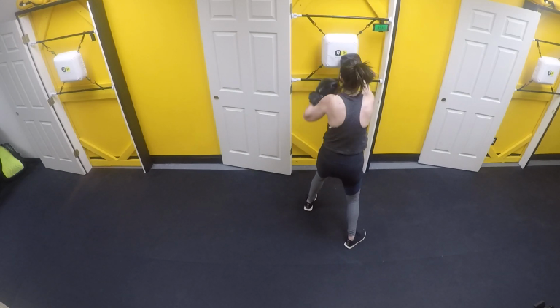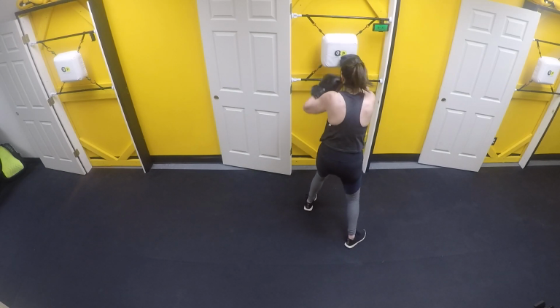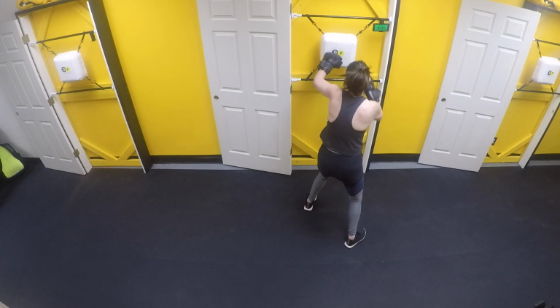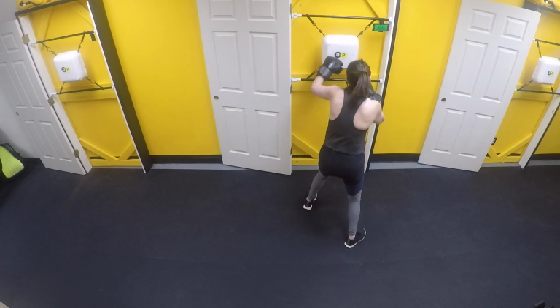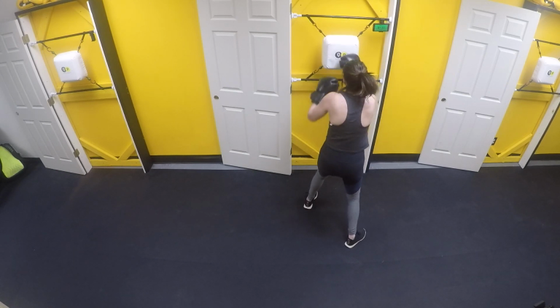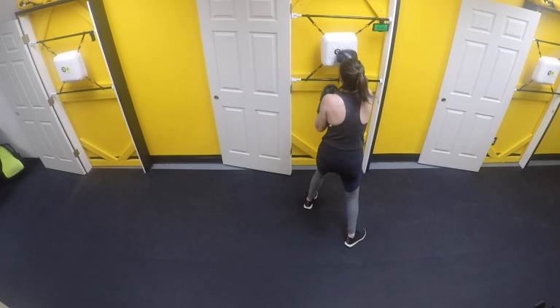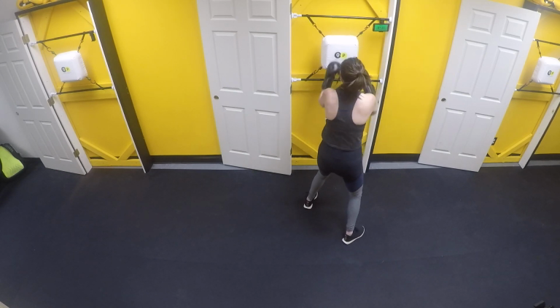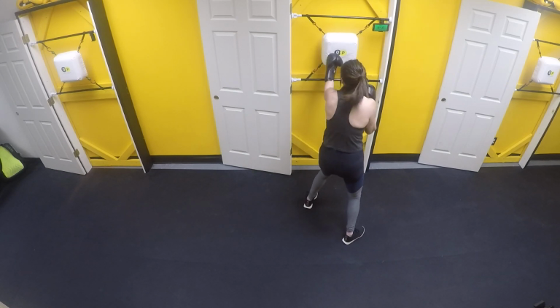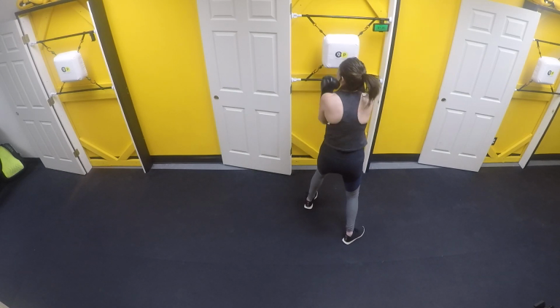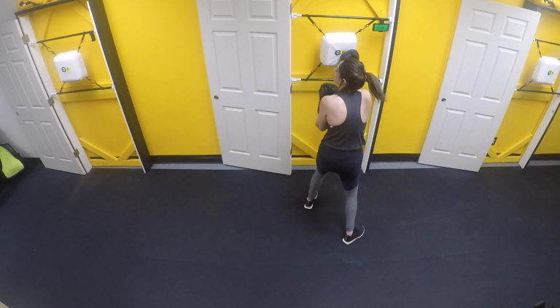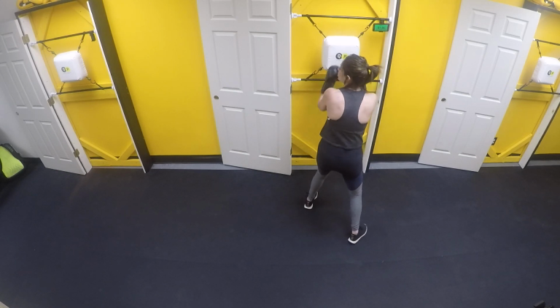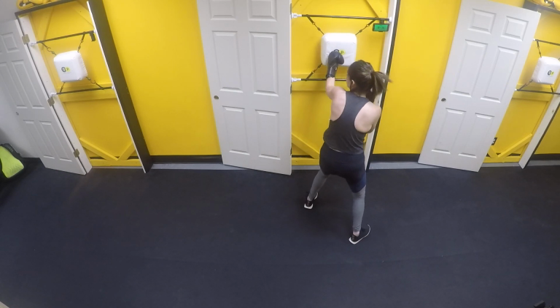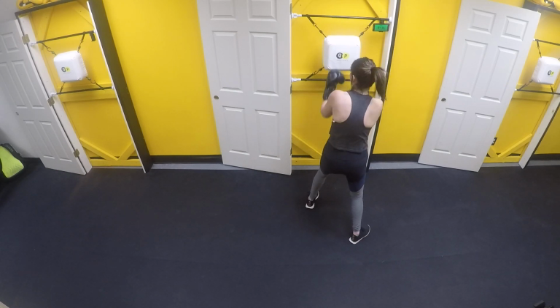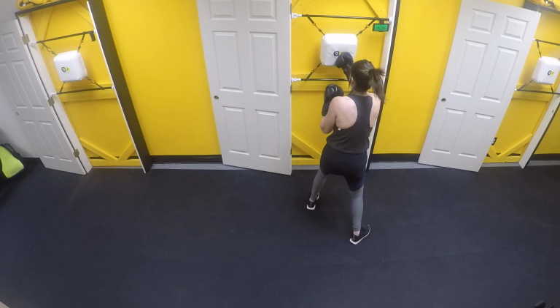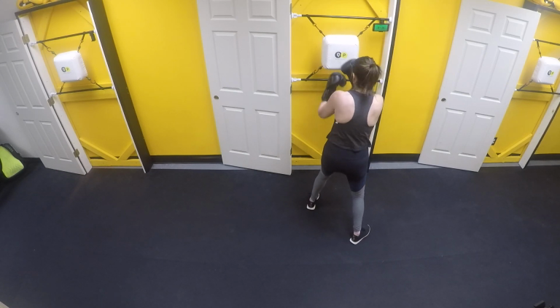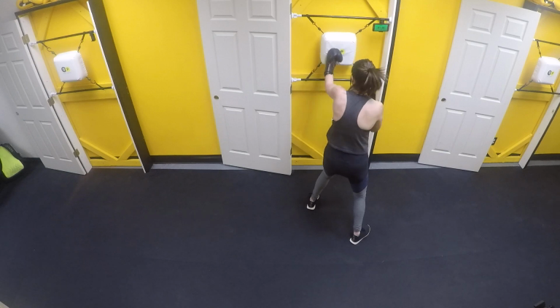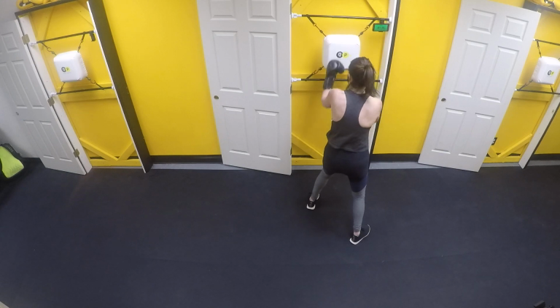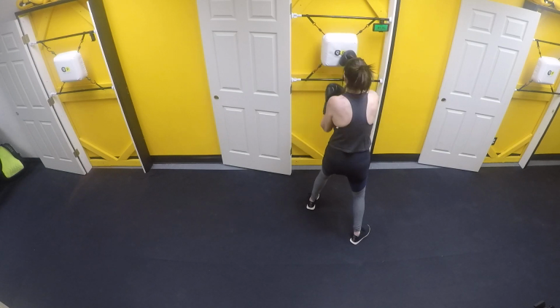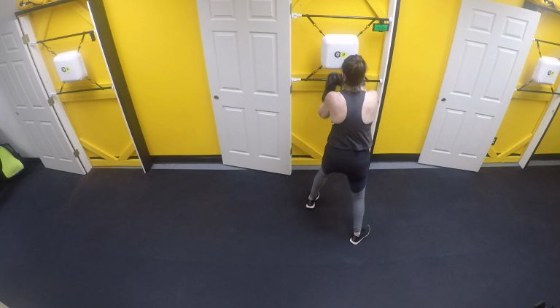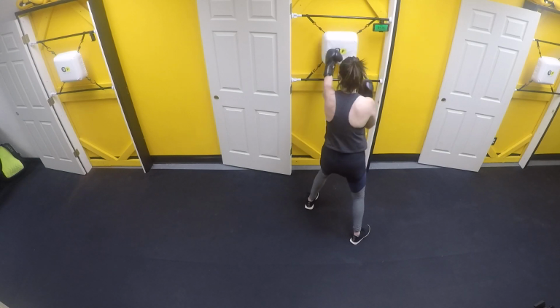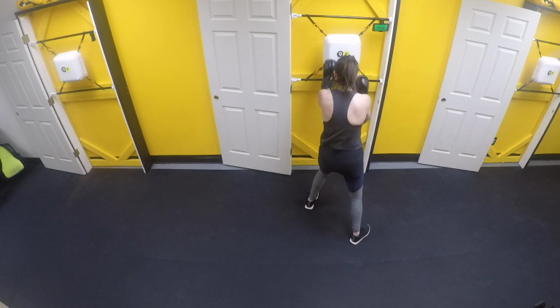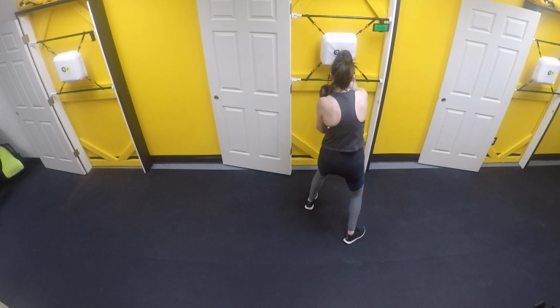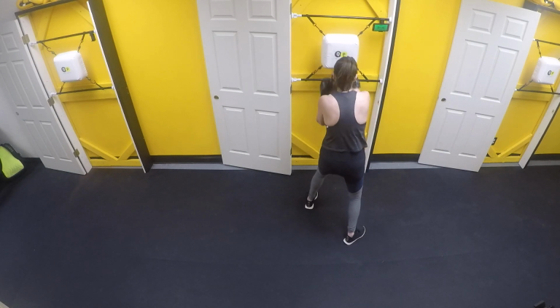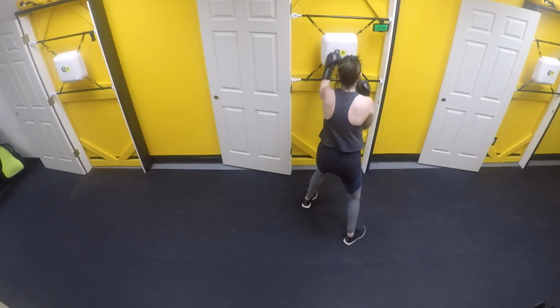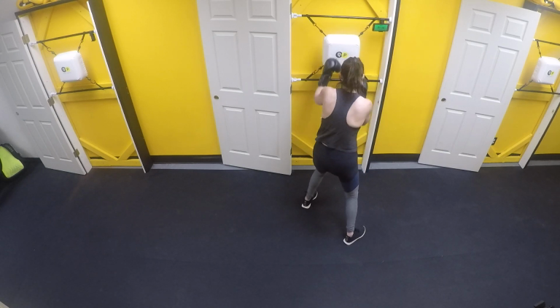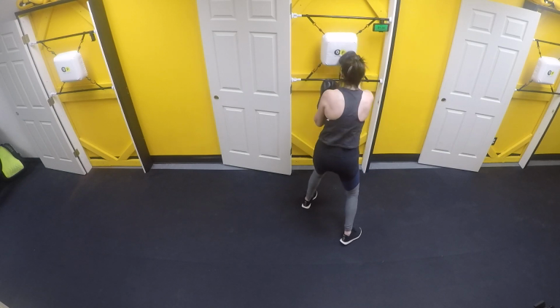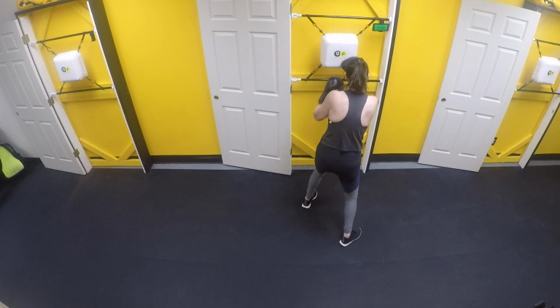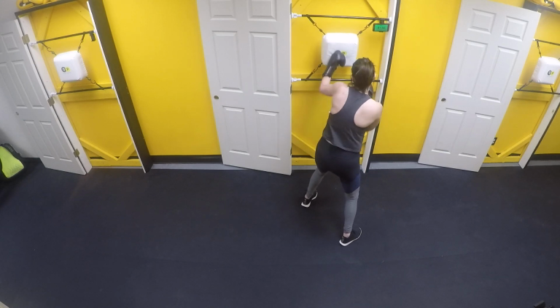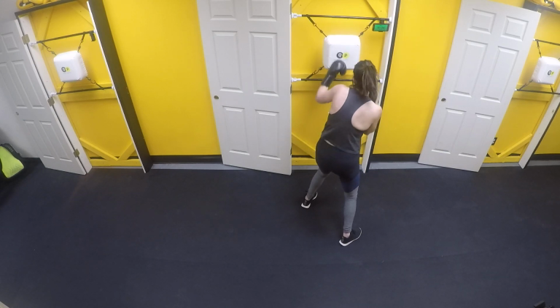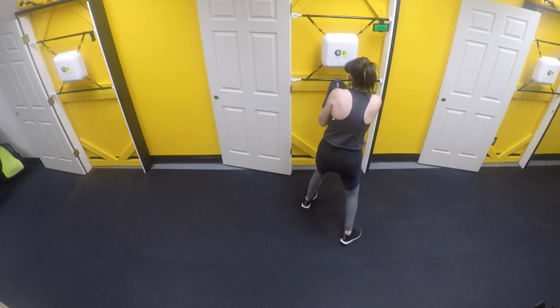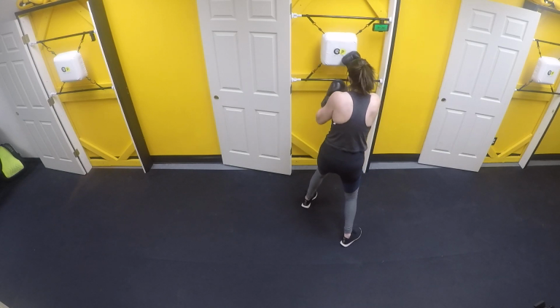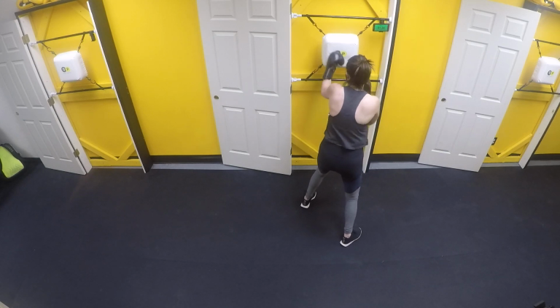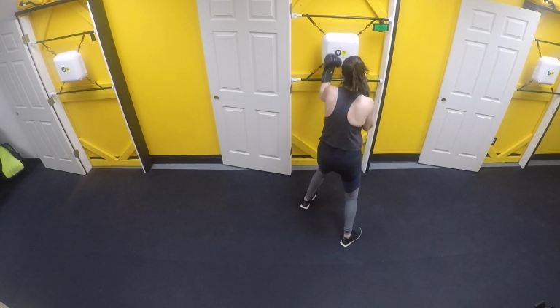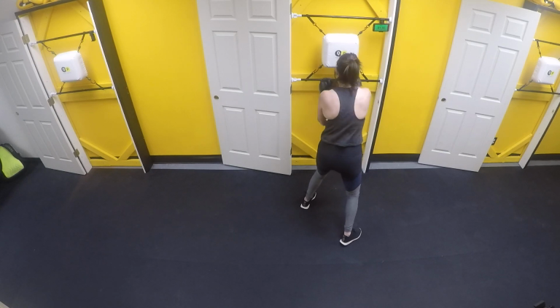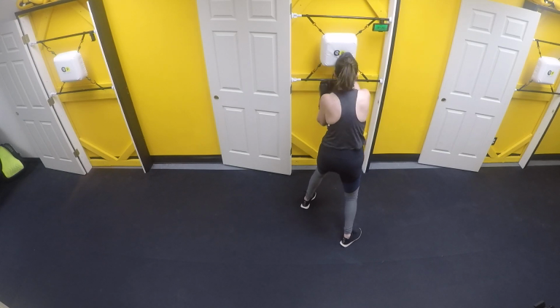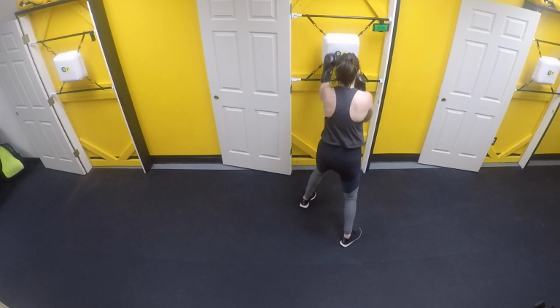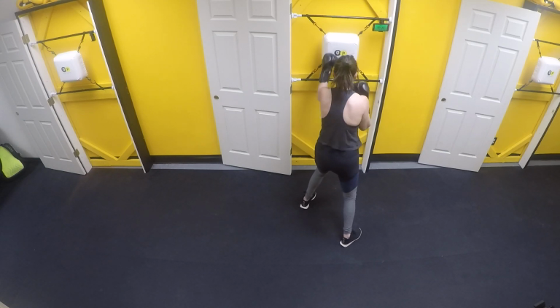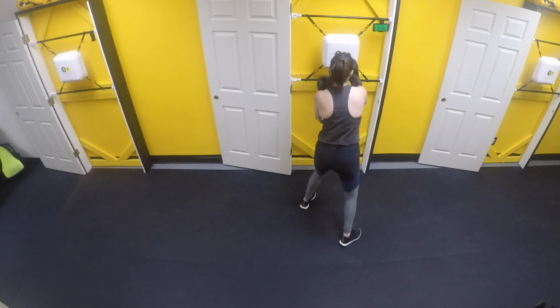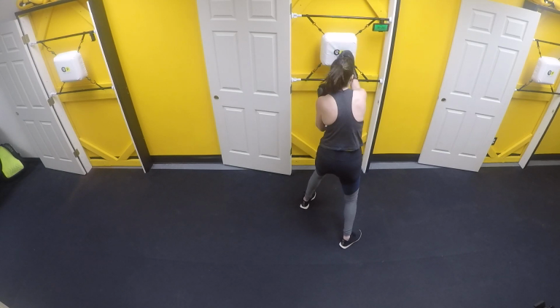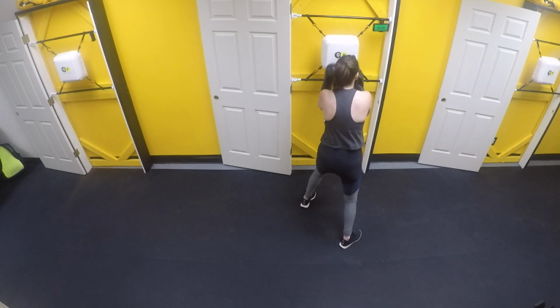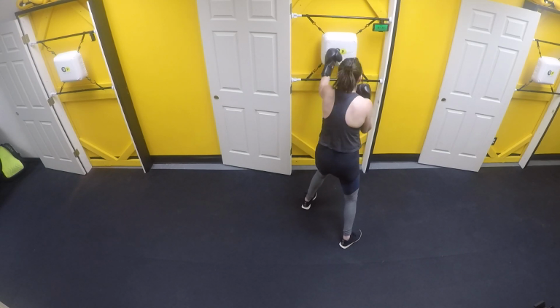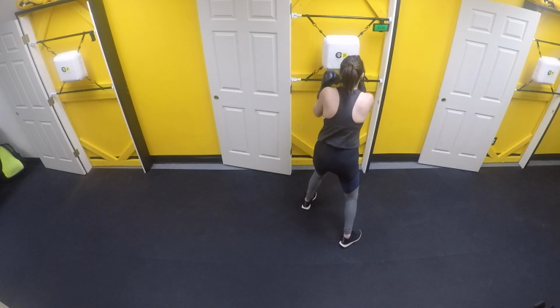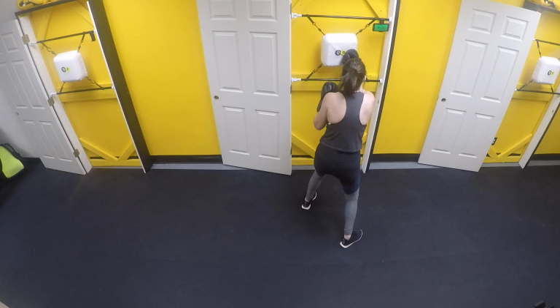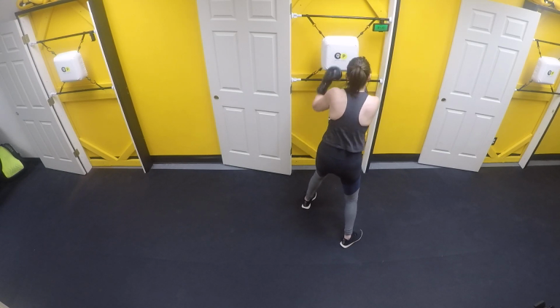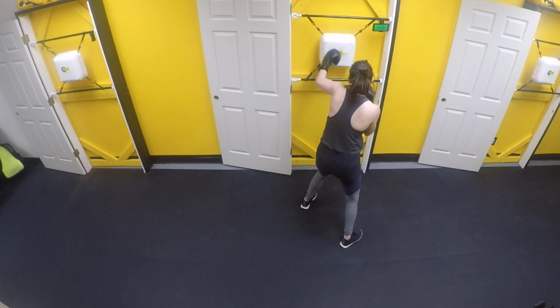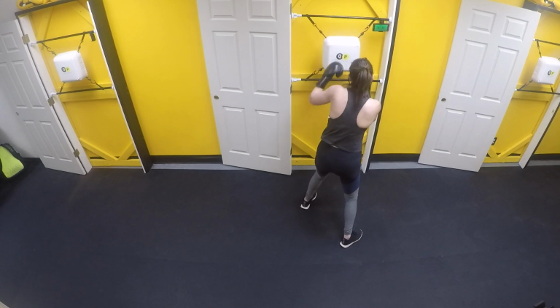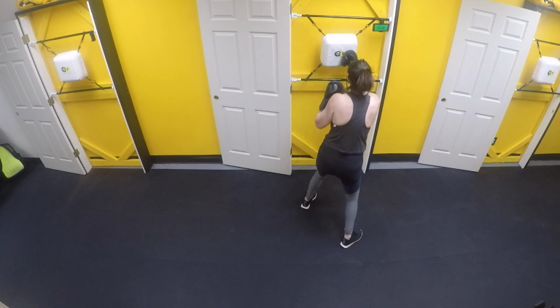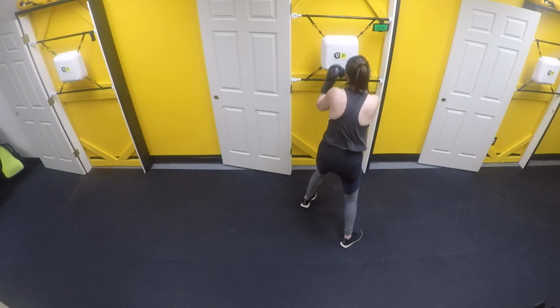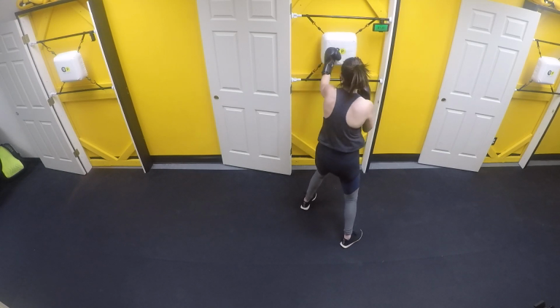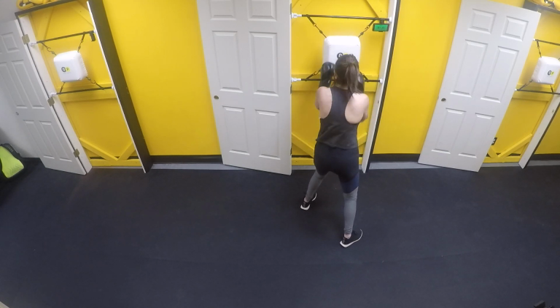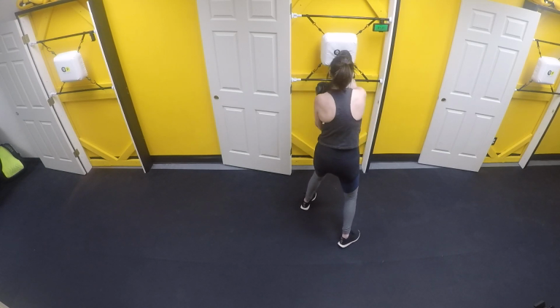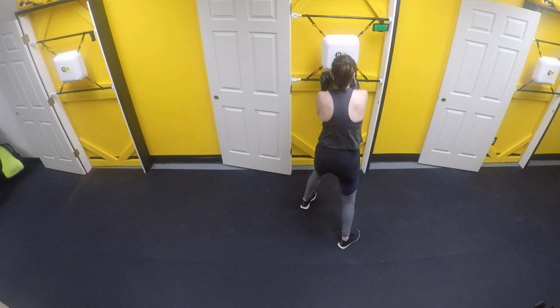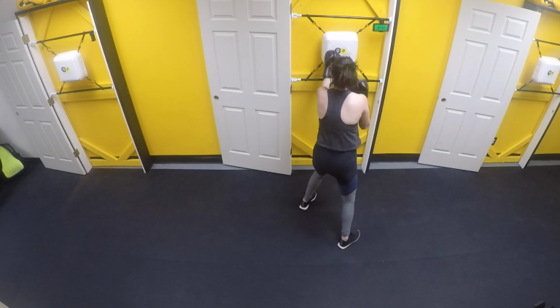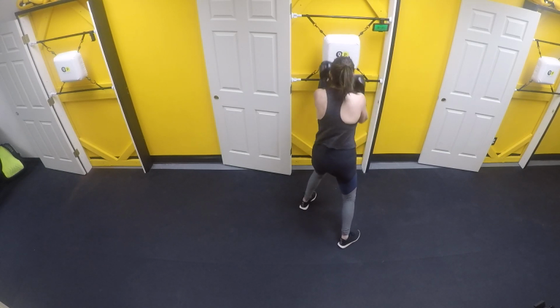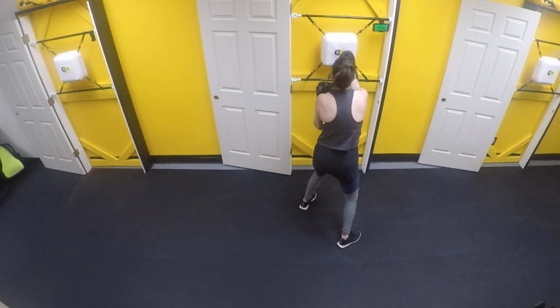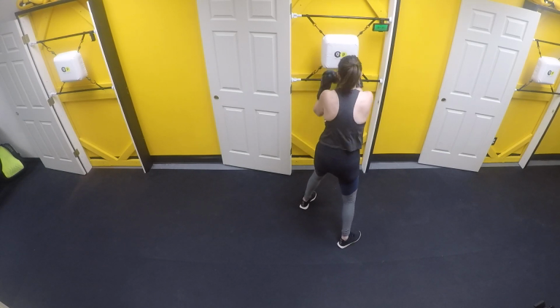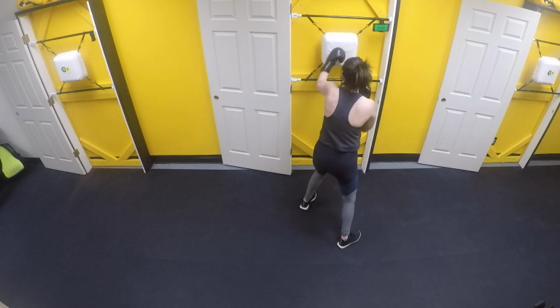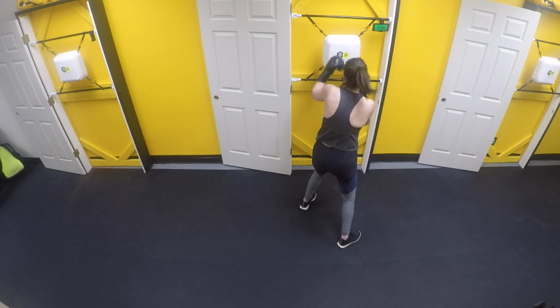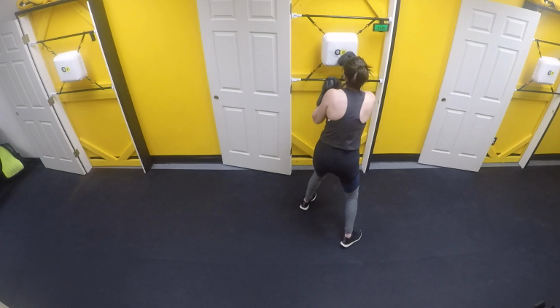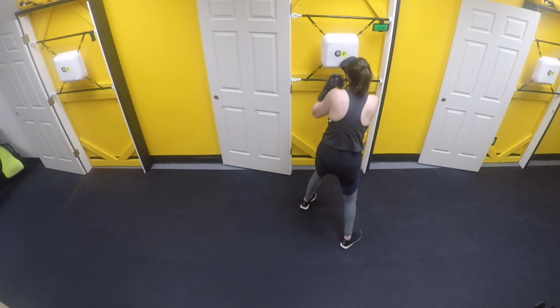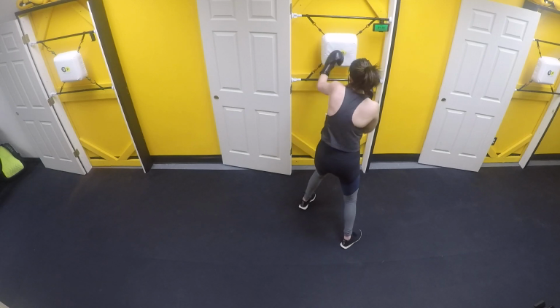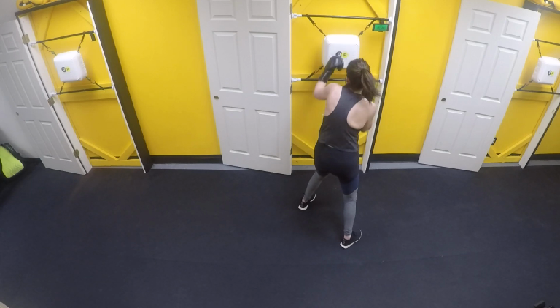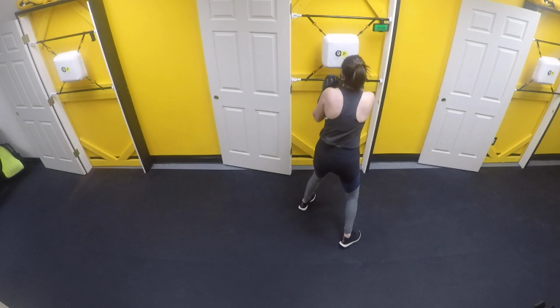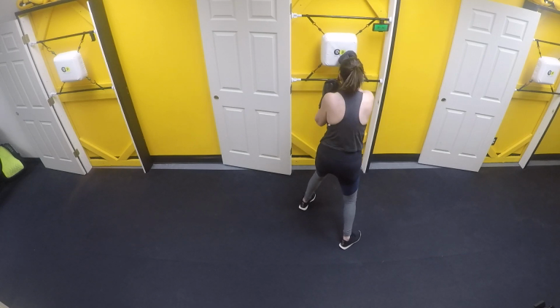1 — speed it up. Straight uppercuts, let's go. Good. You got 20 seconds right here.